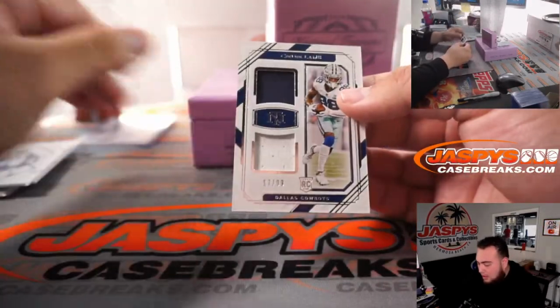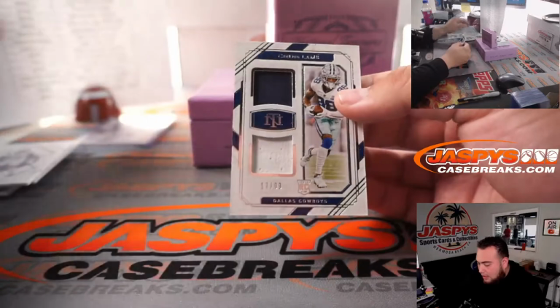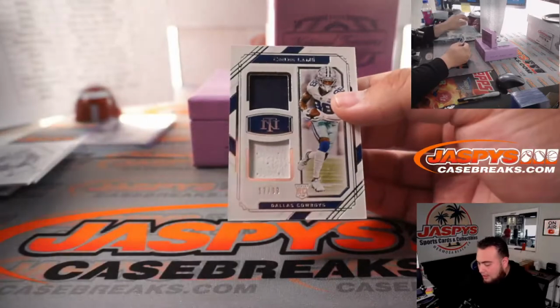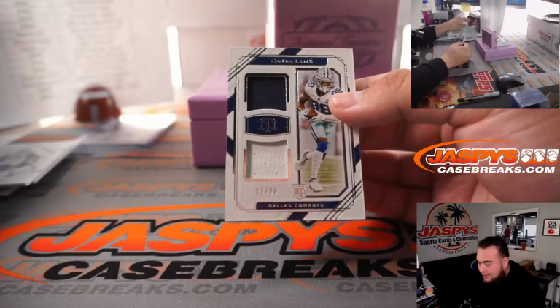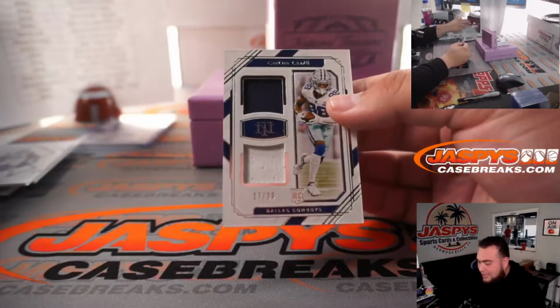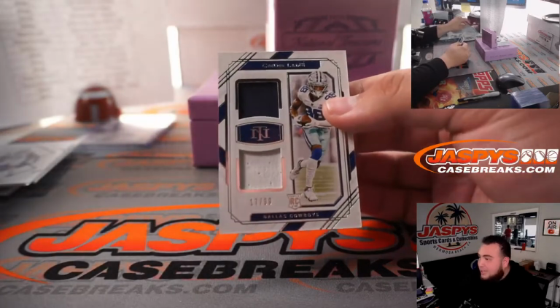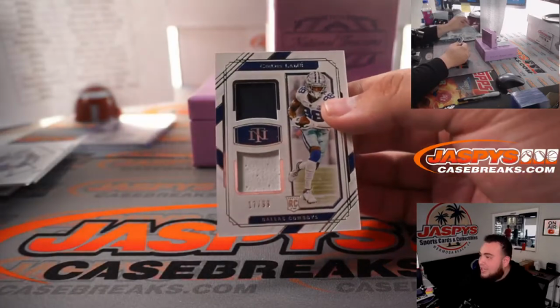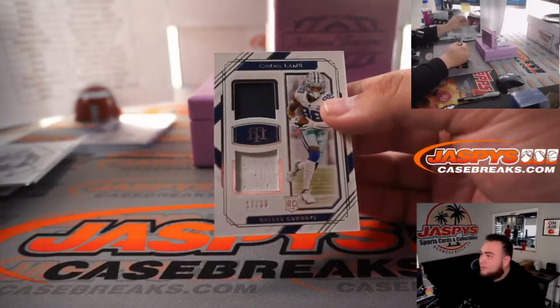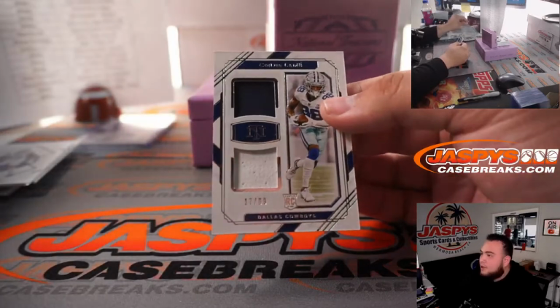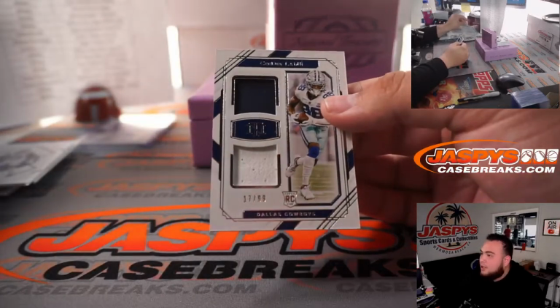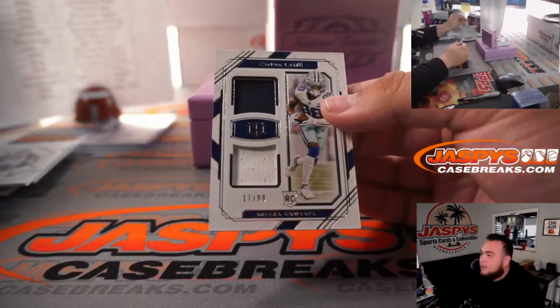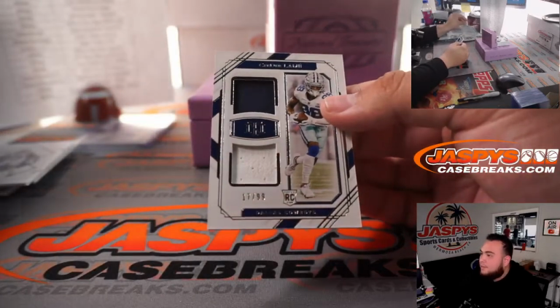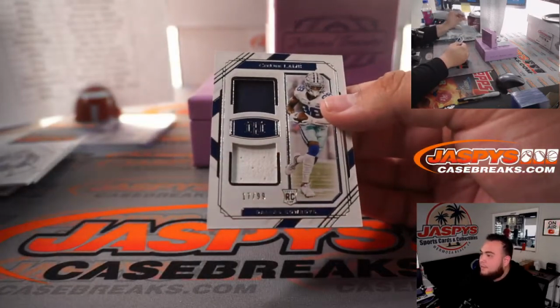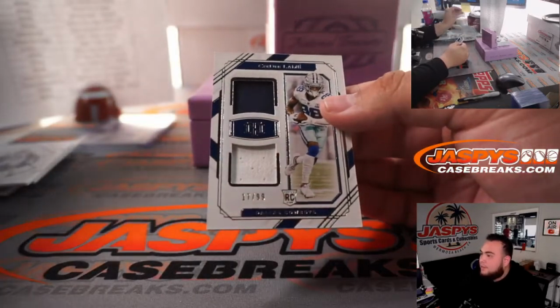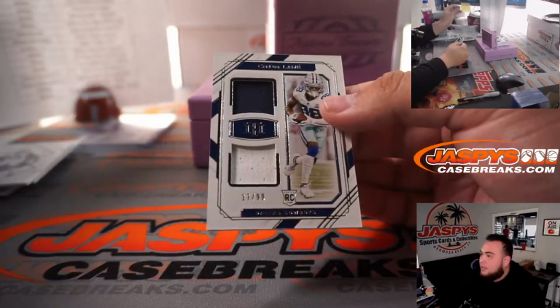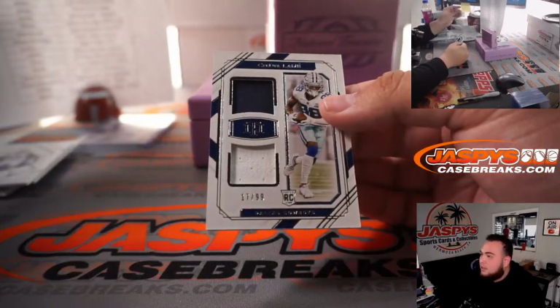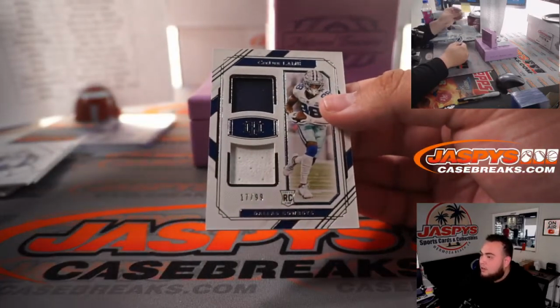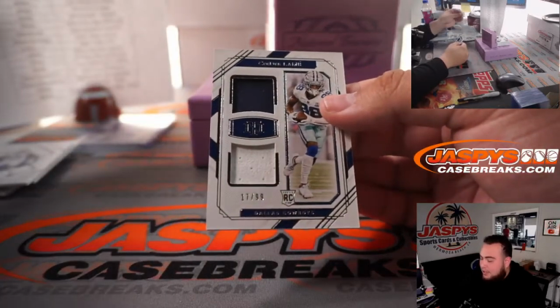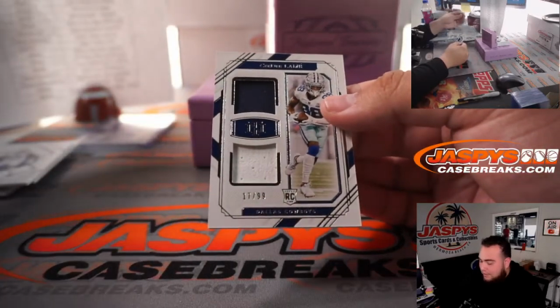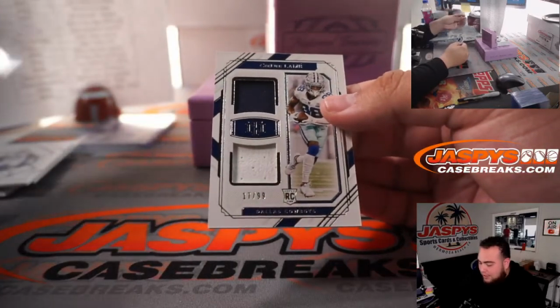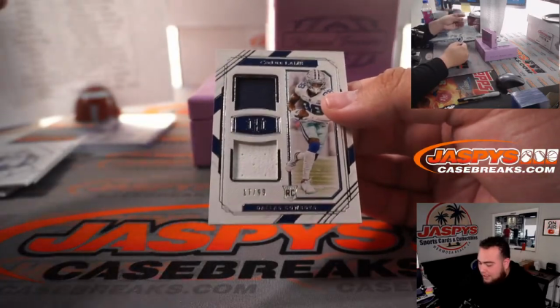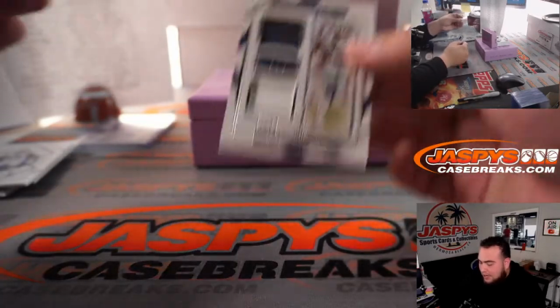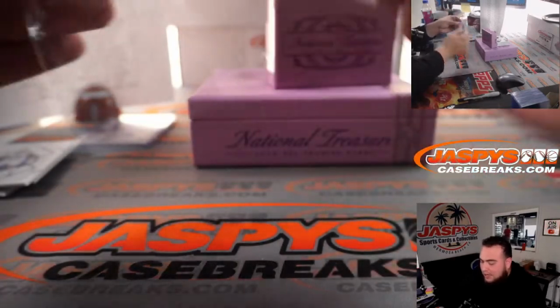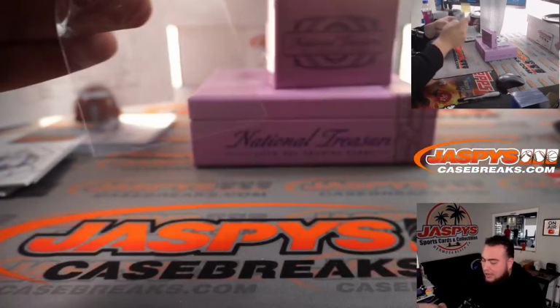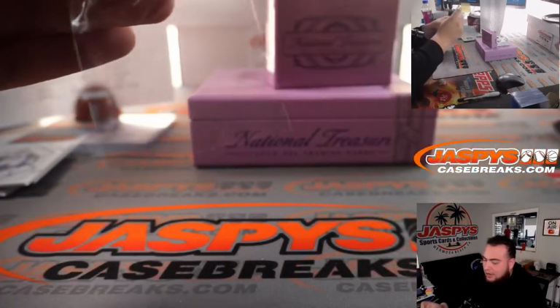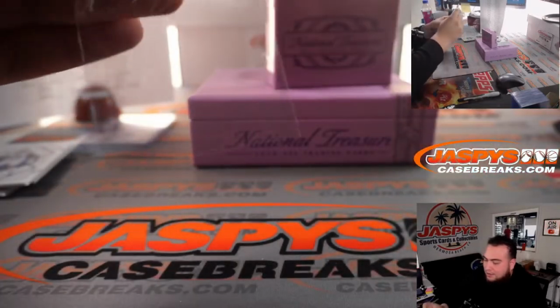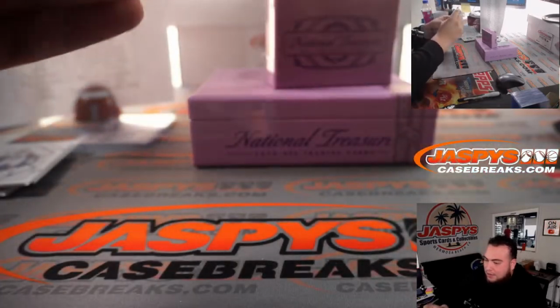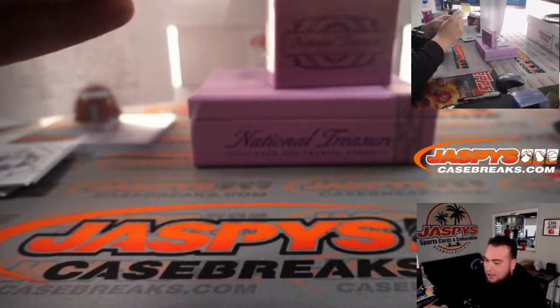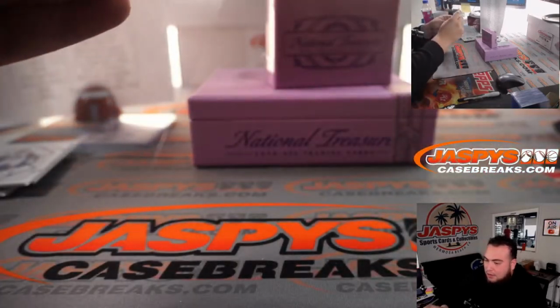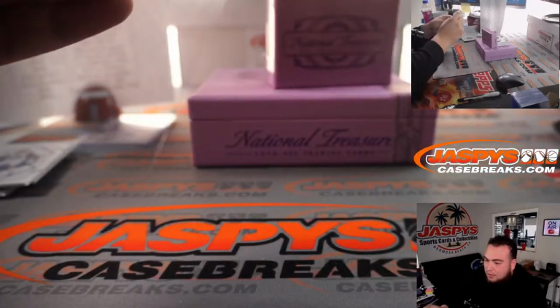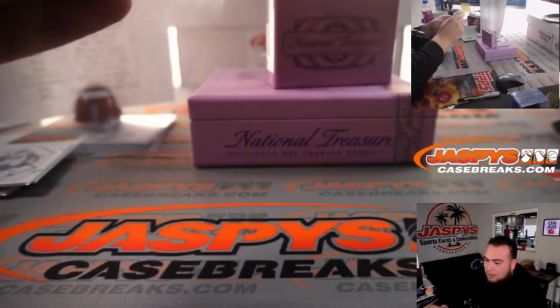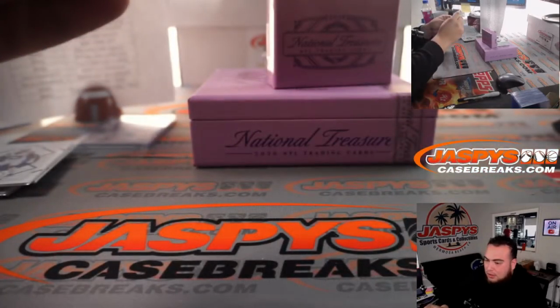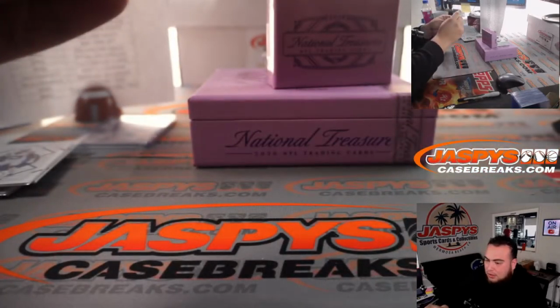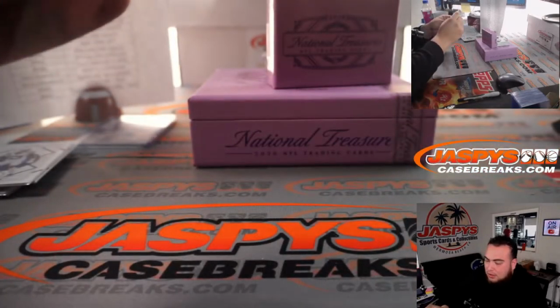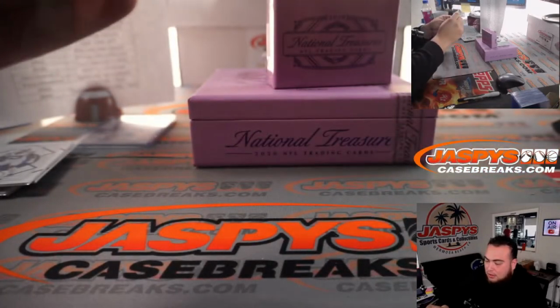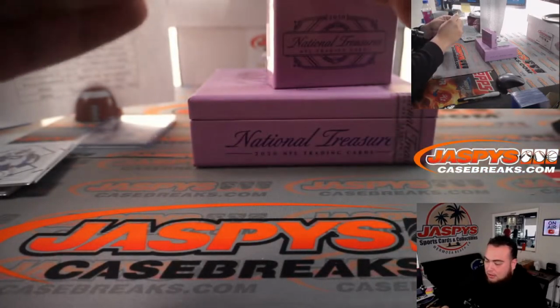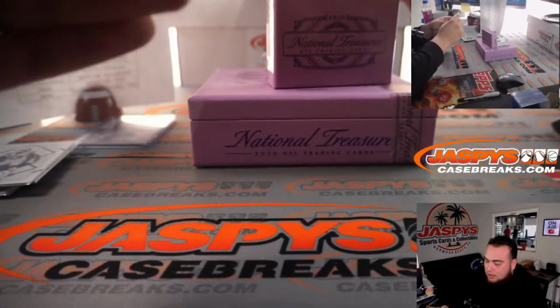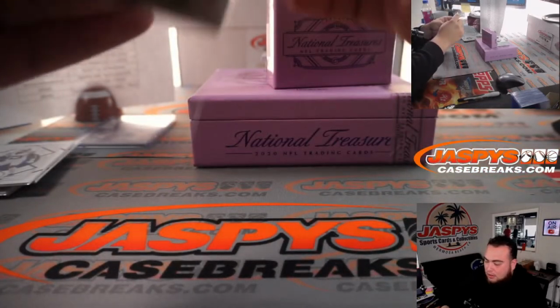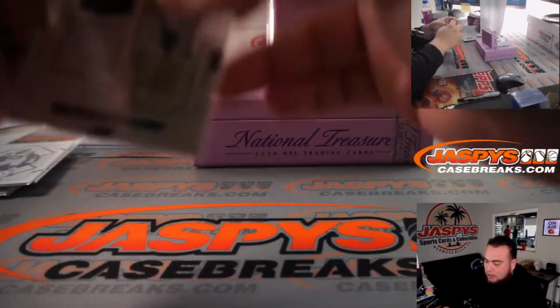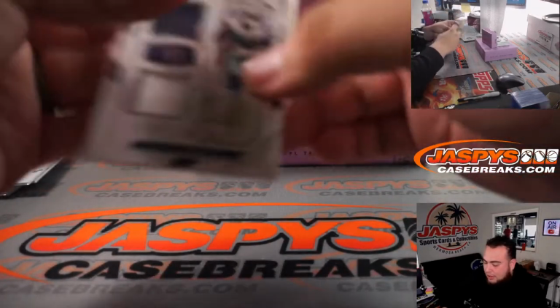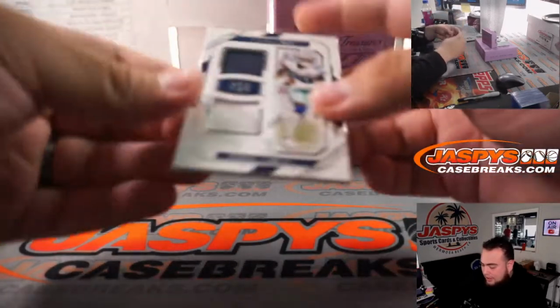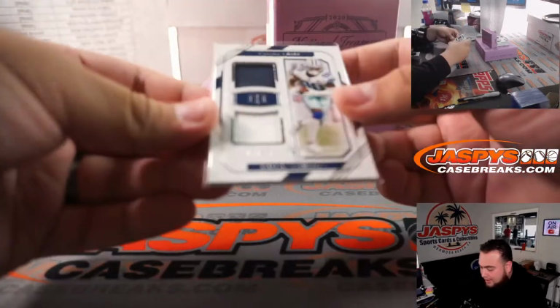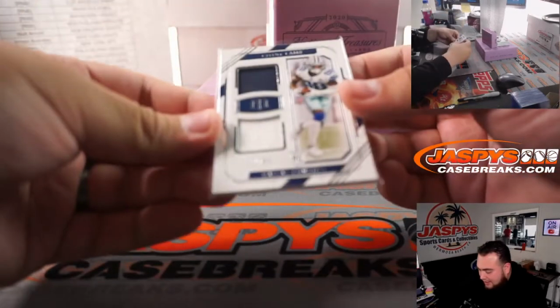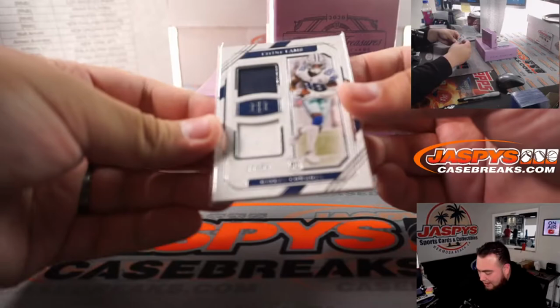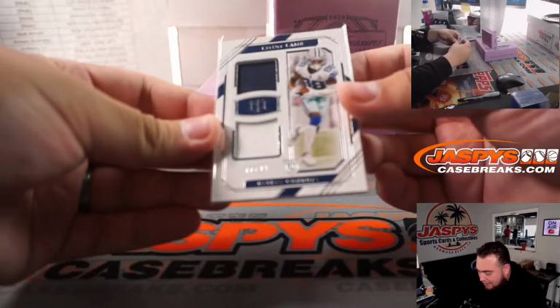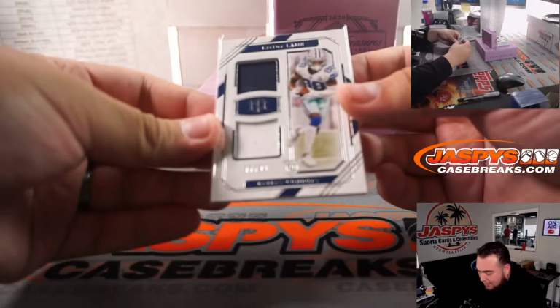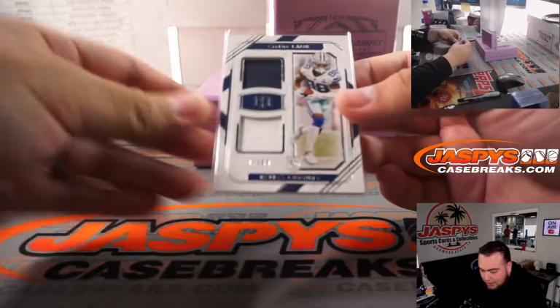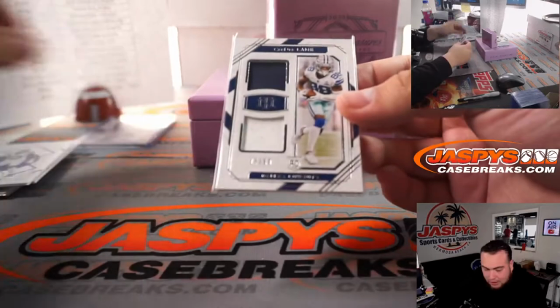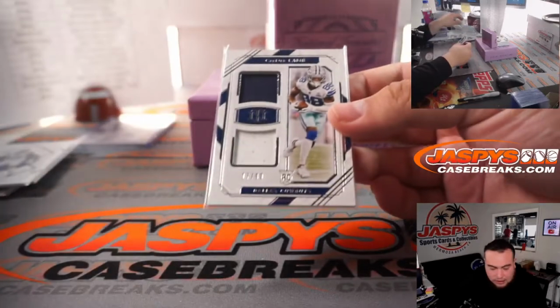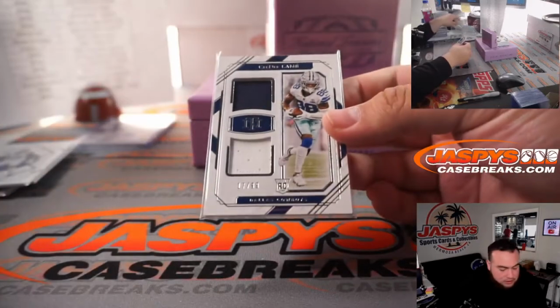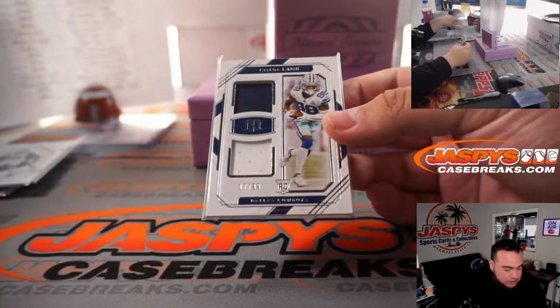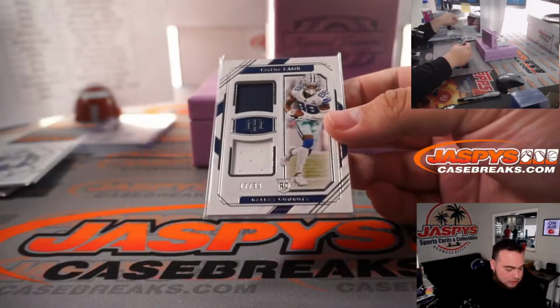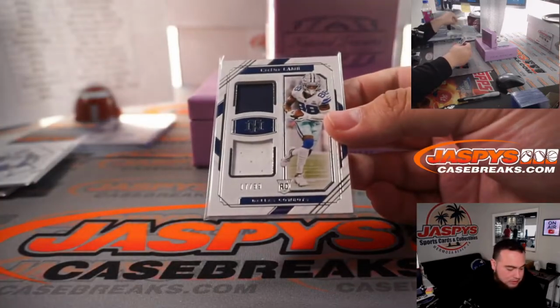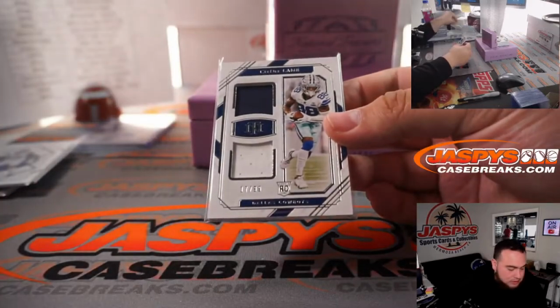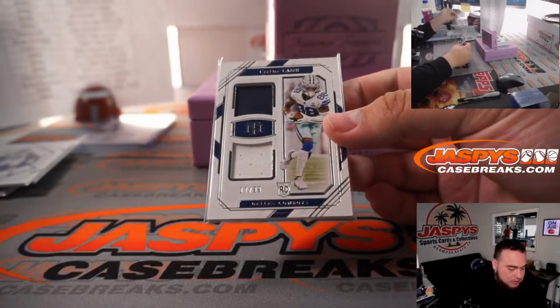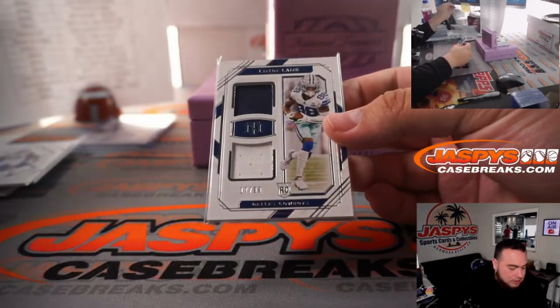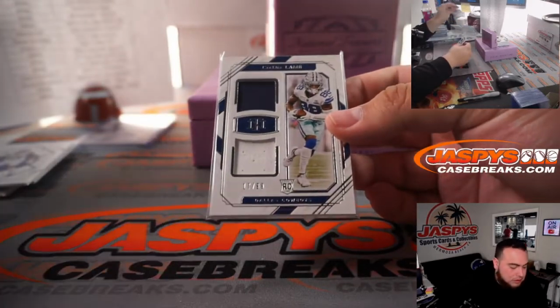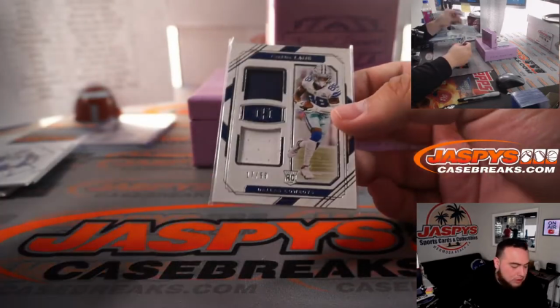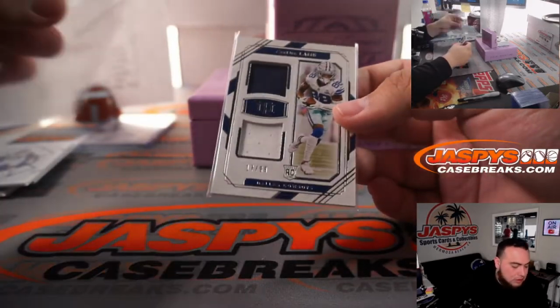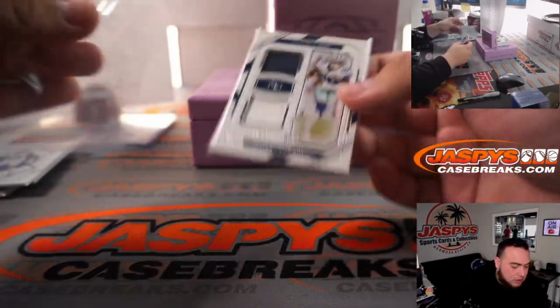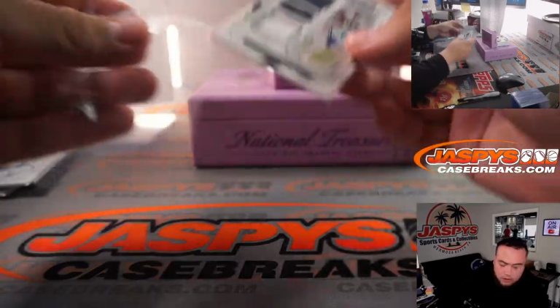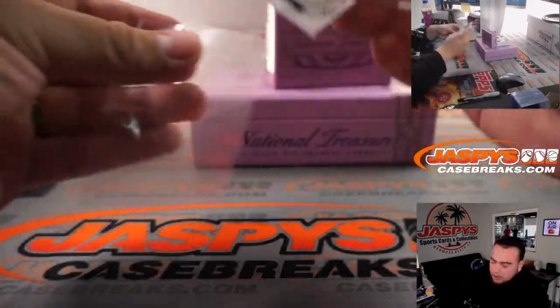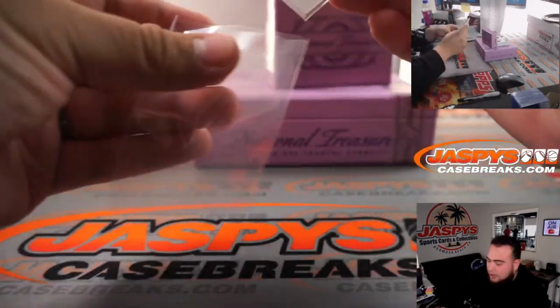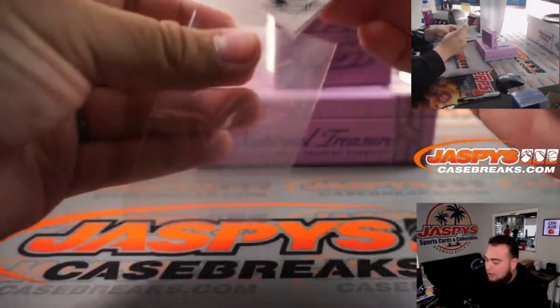CeeDee Lamb relic, 17 out of 99 for the Cowboys, so that's spot 7, going to Paul.